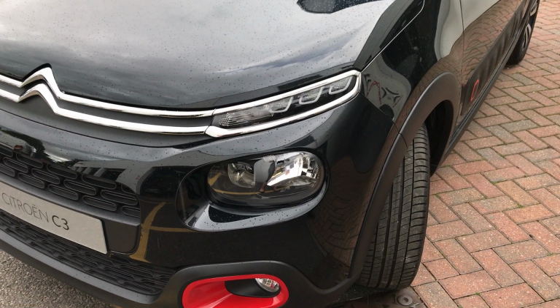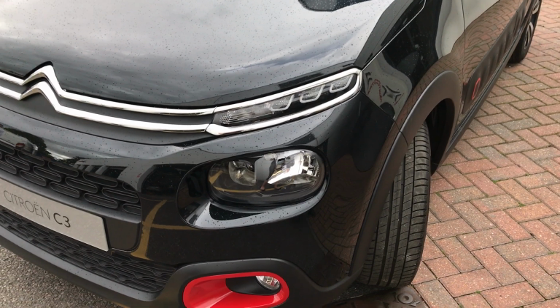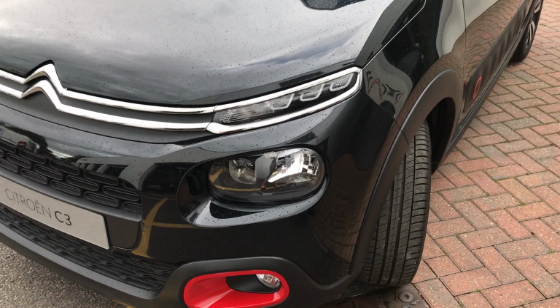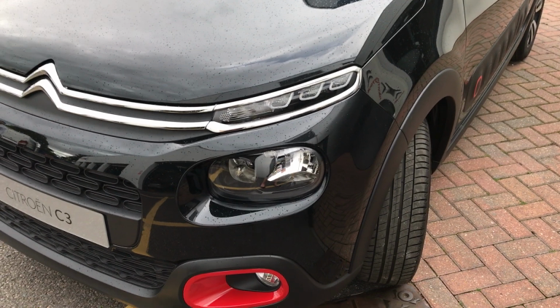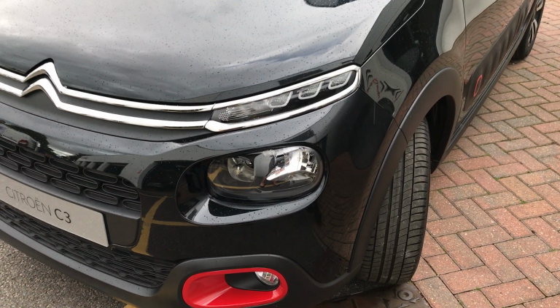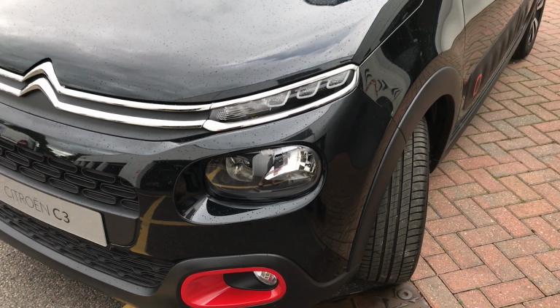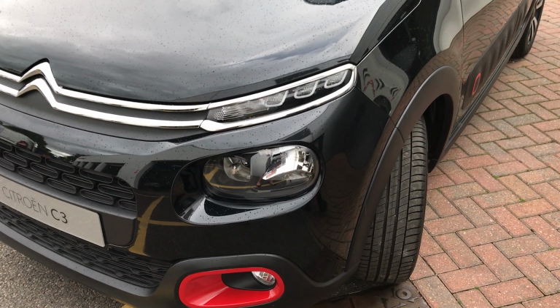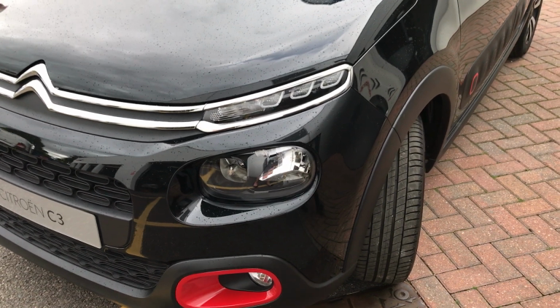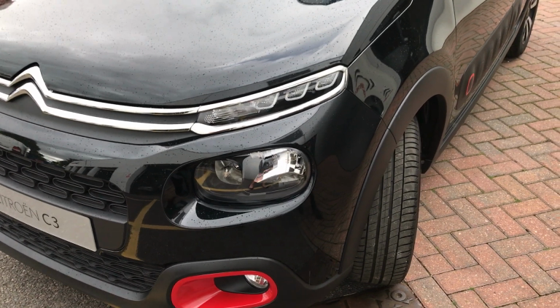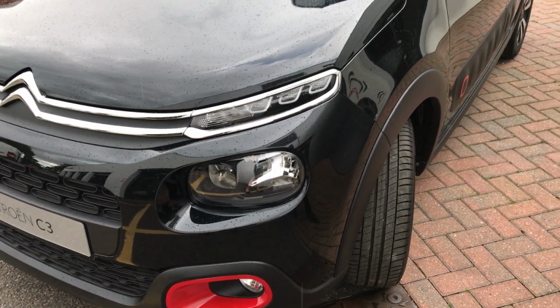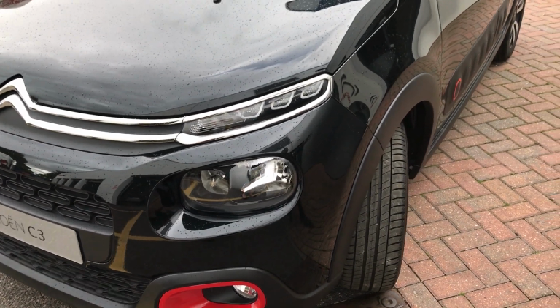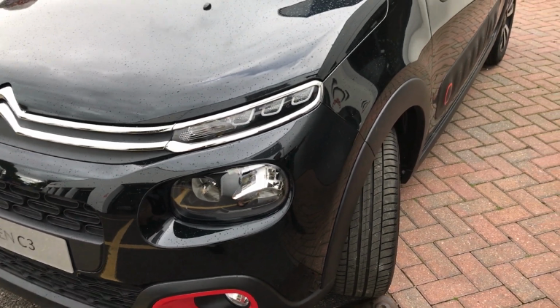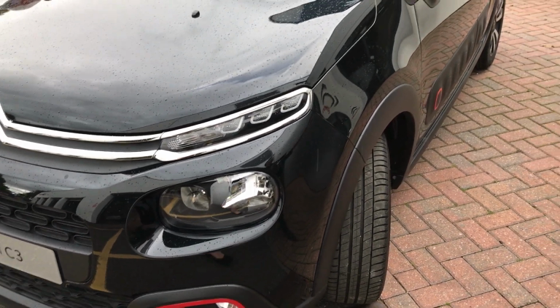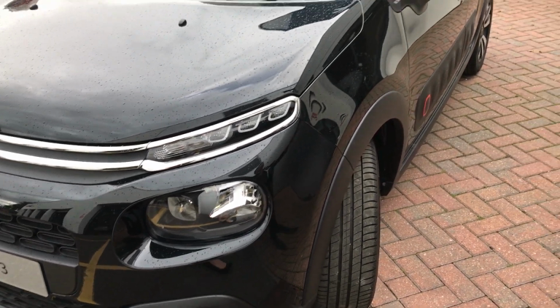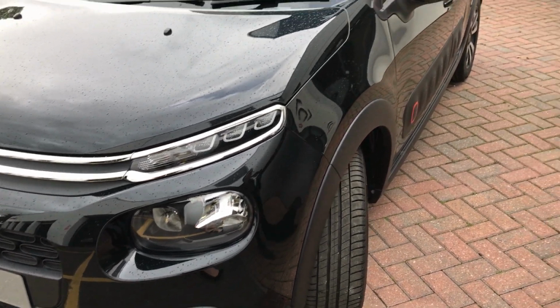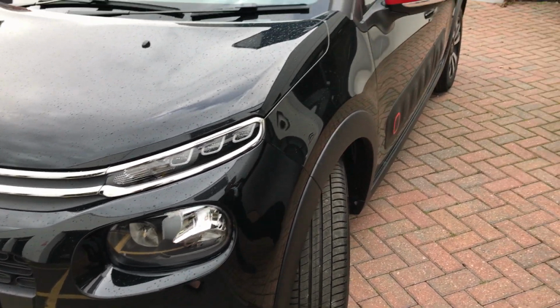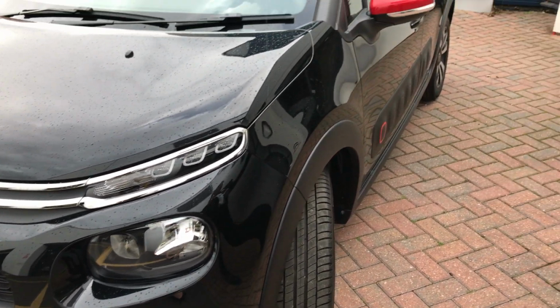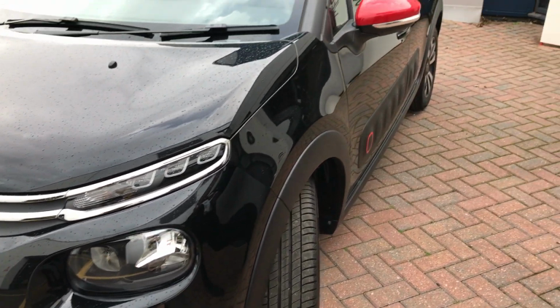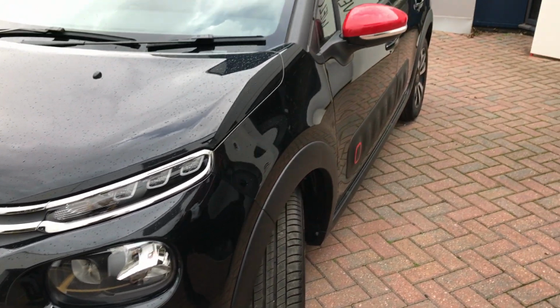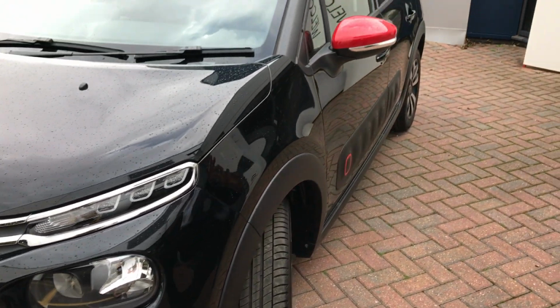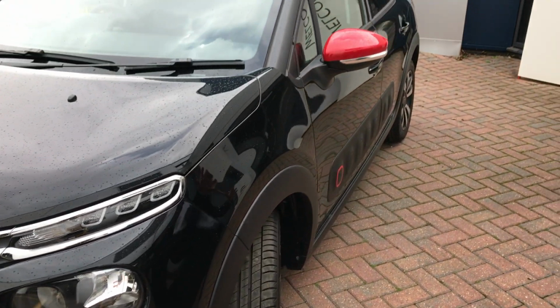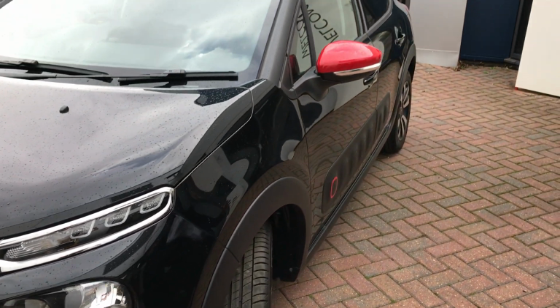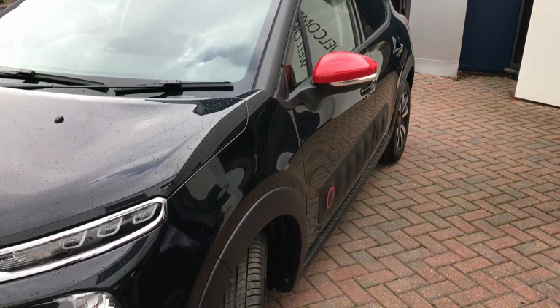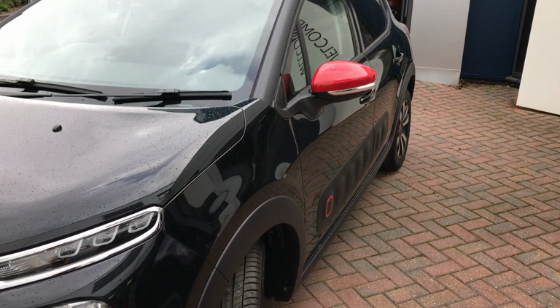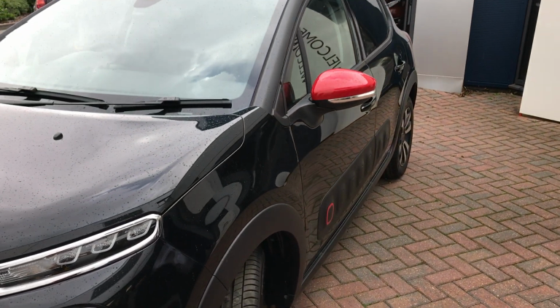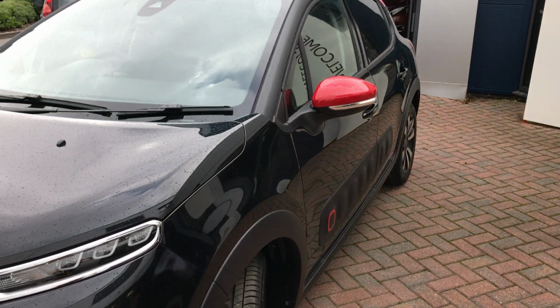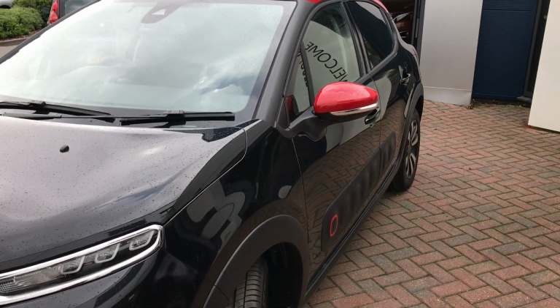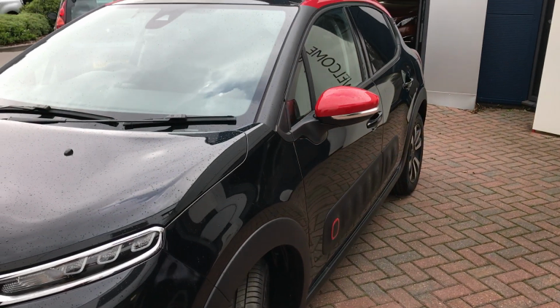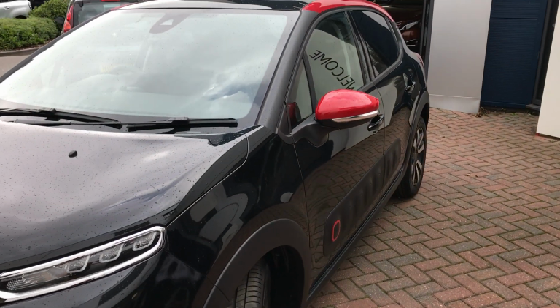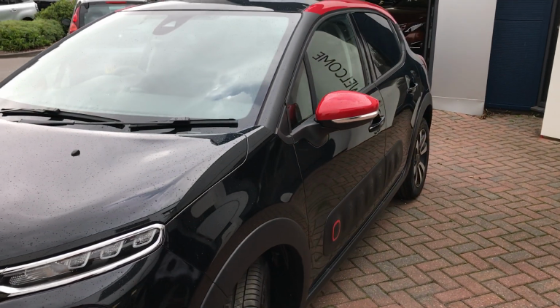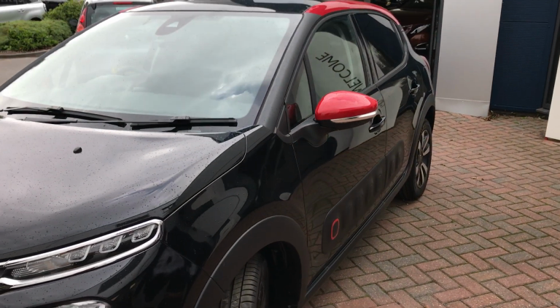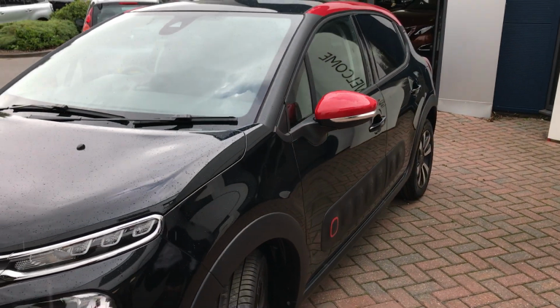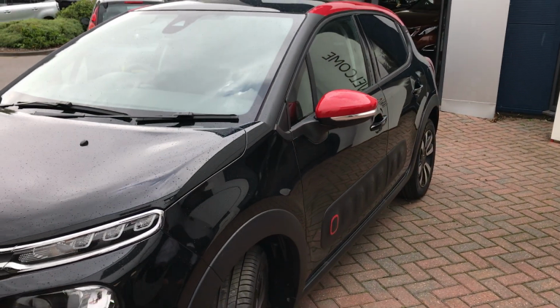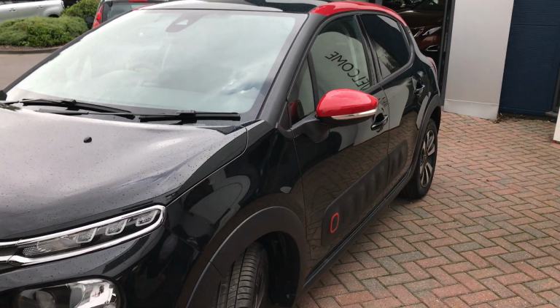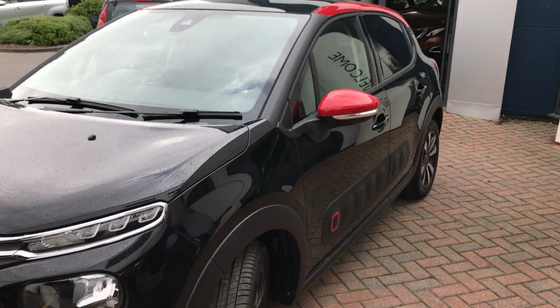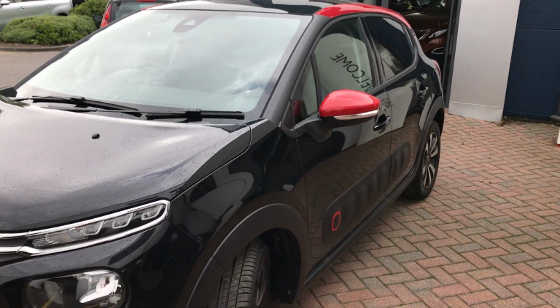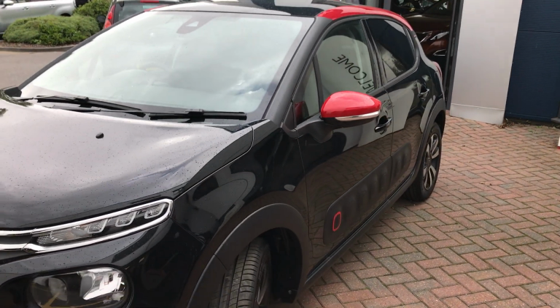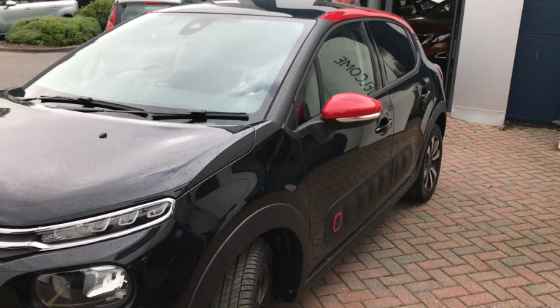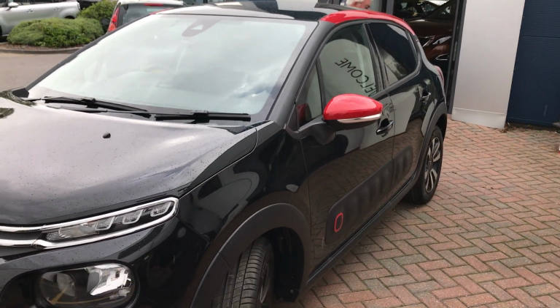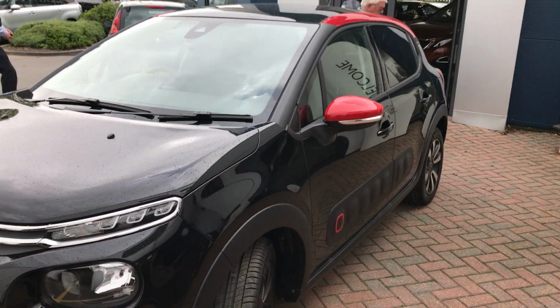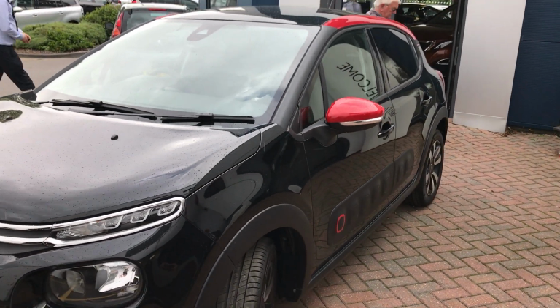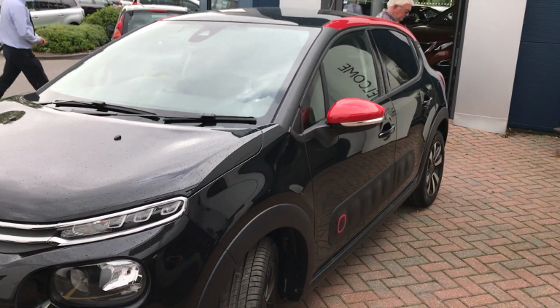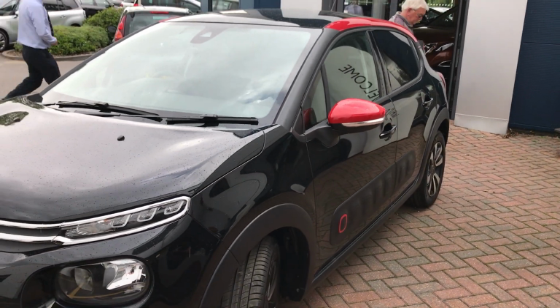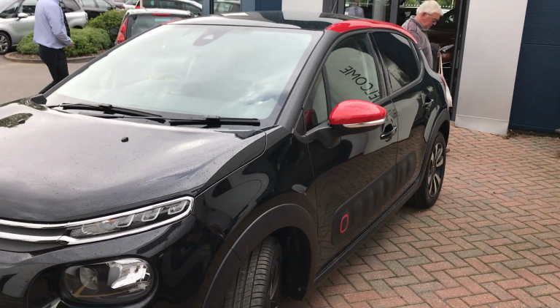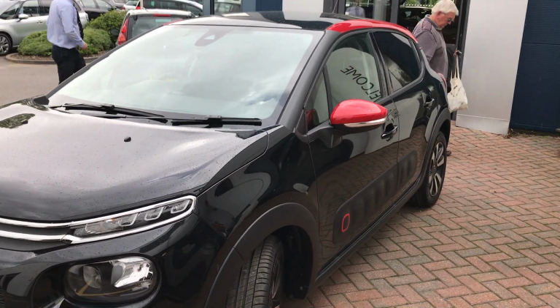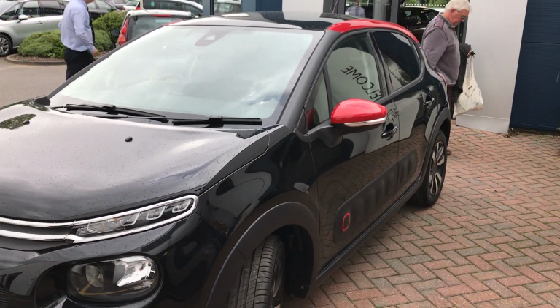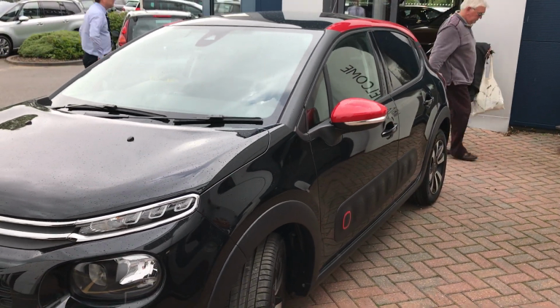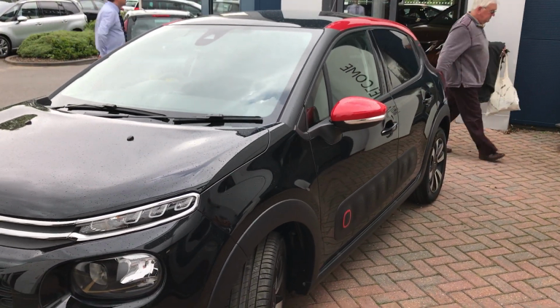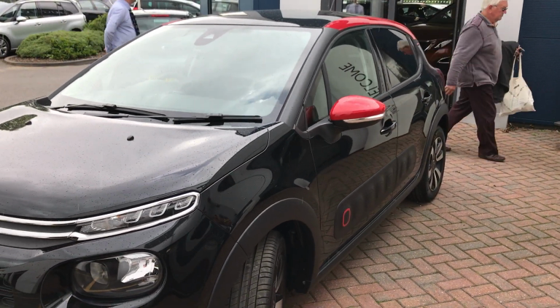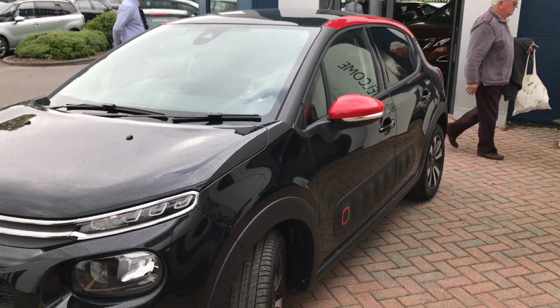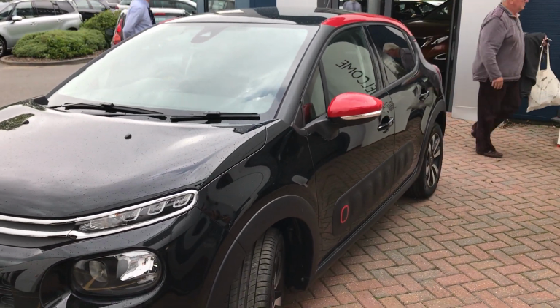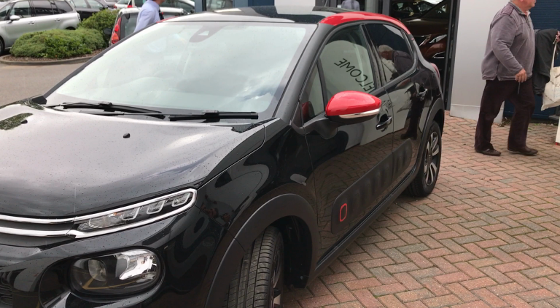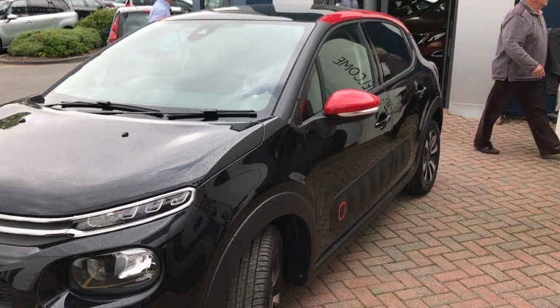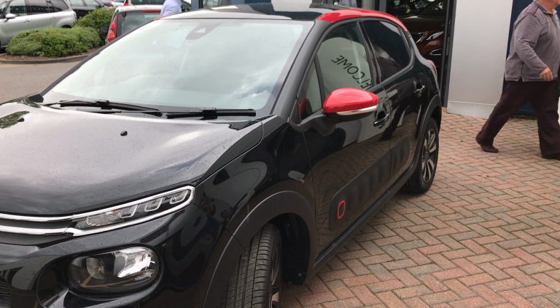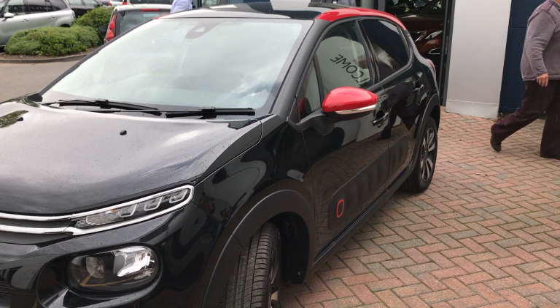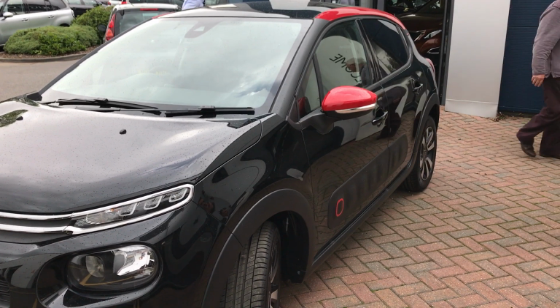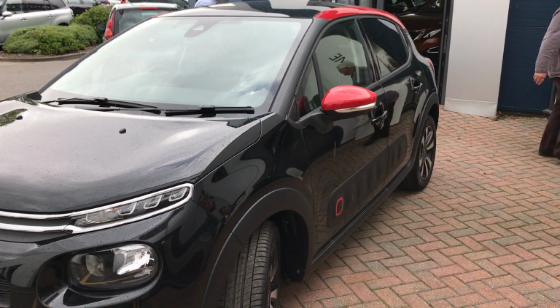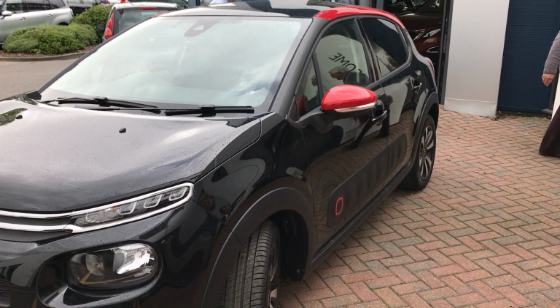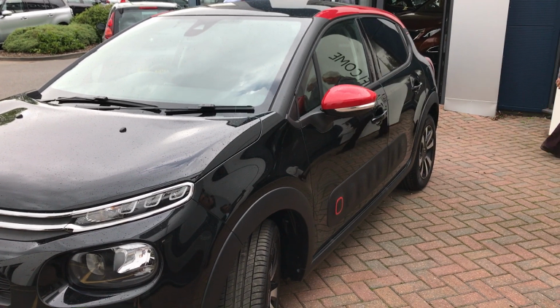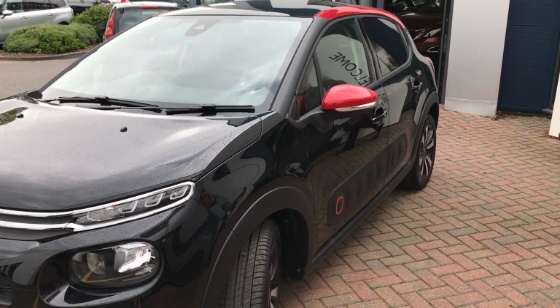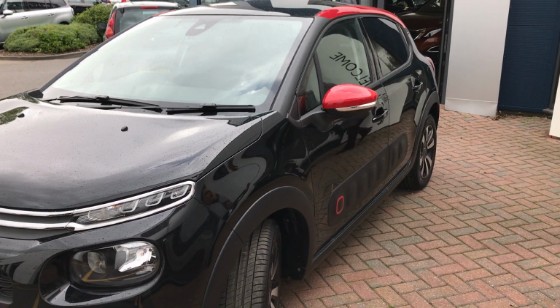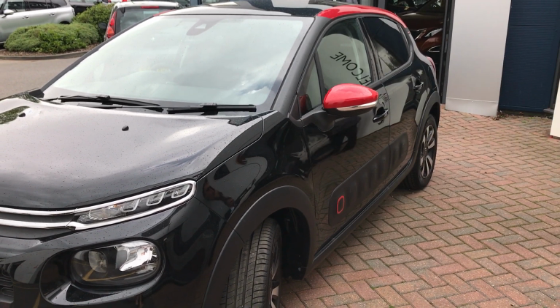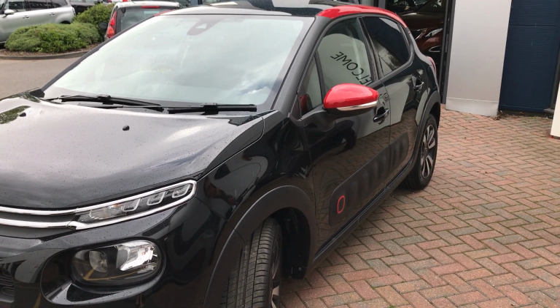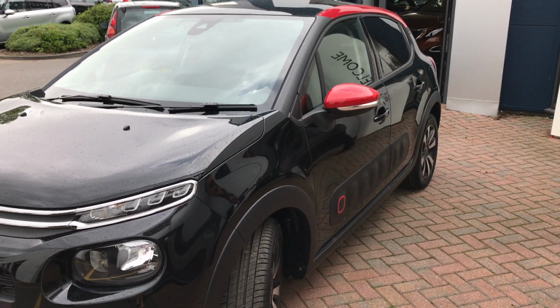The car has got 36 different colour configurations. This is one — black with a bit of red.